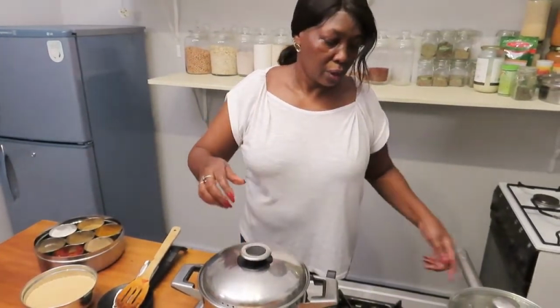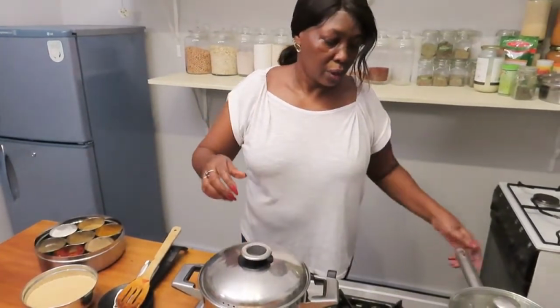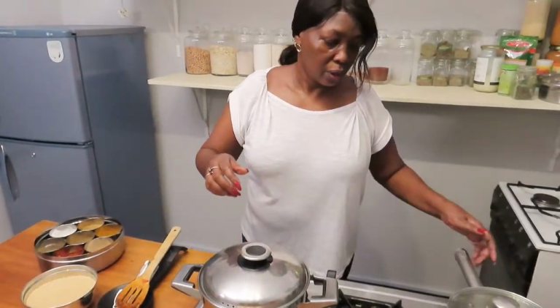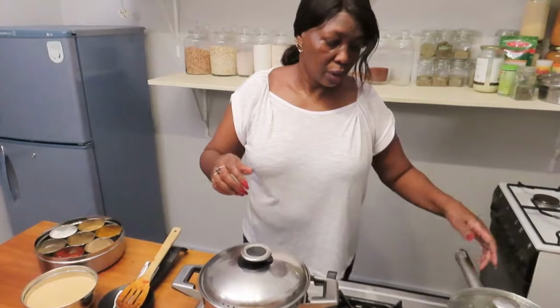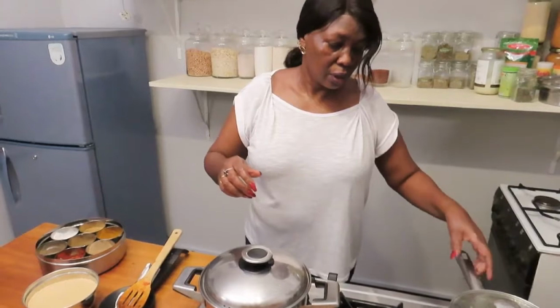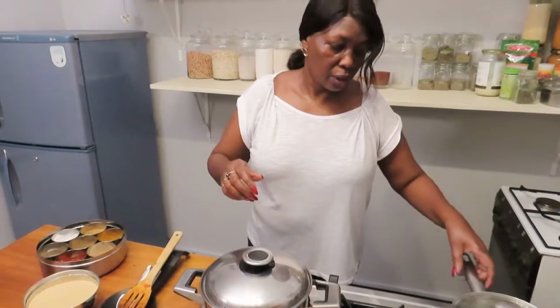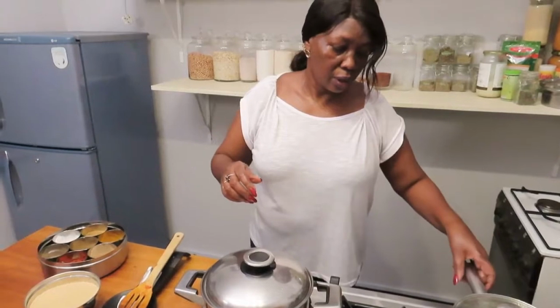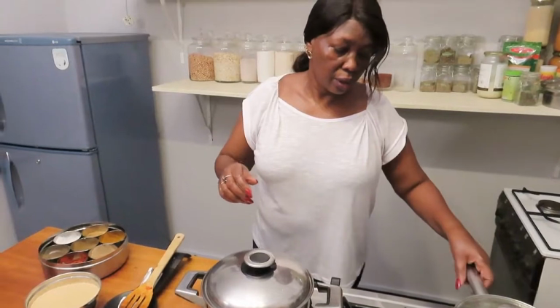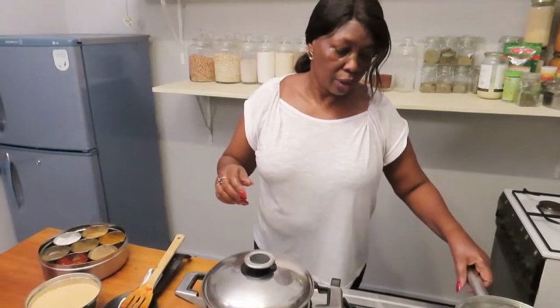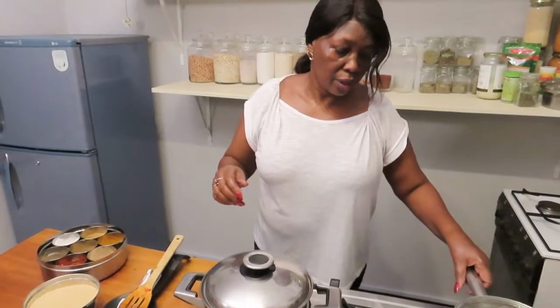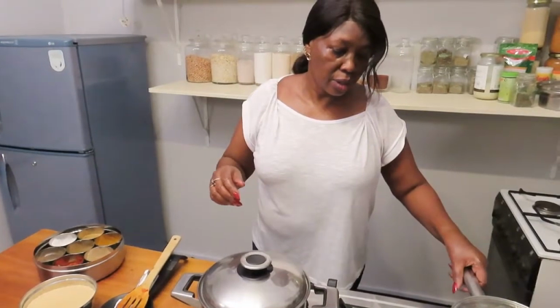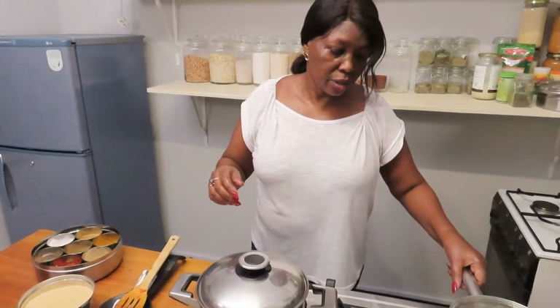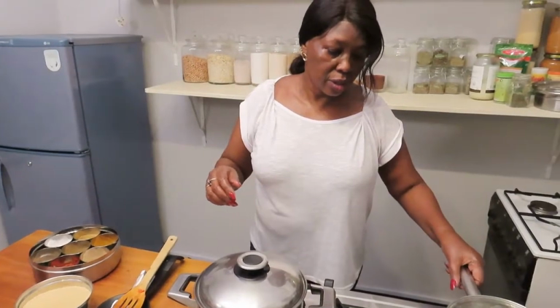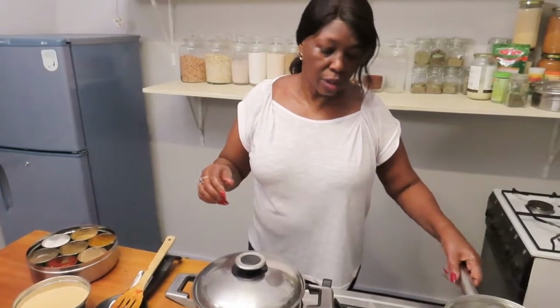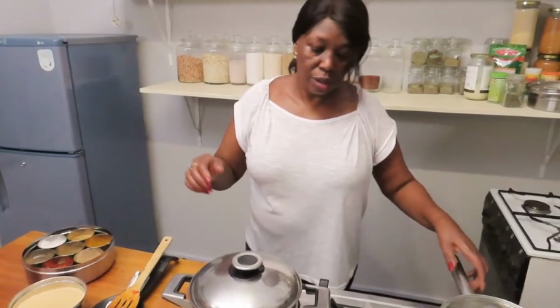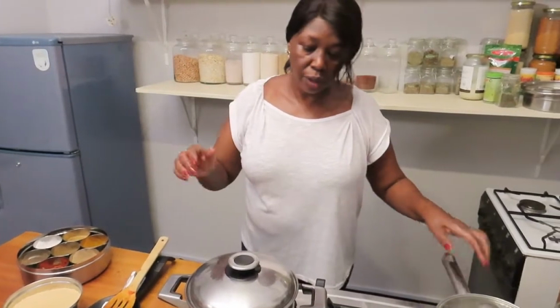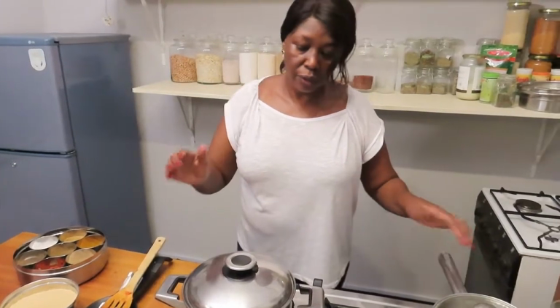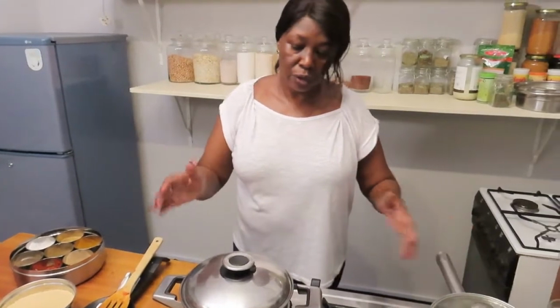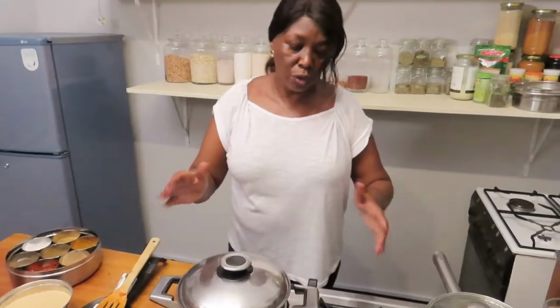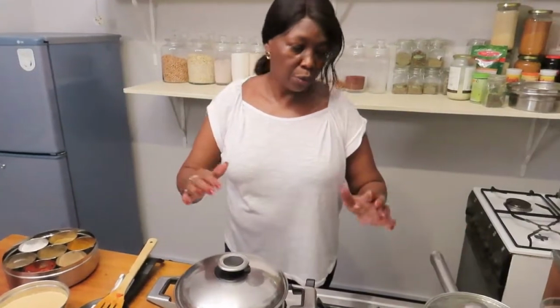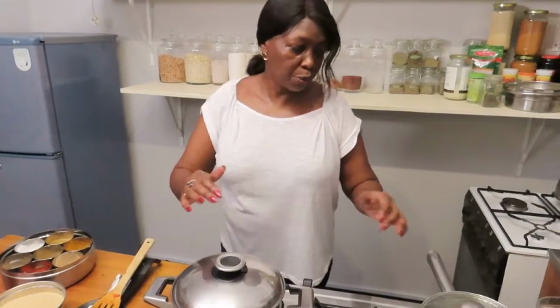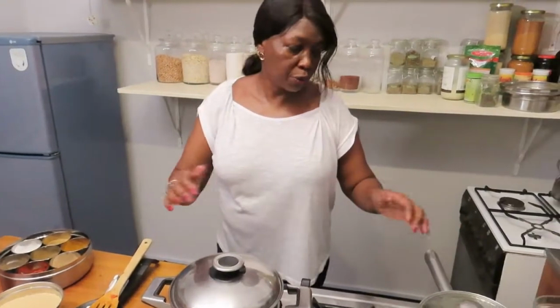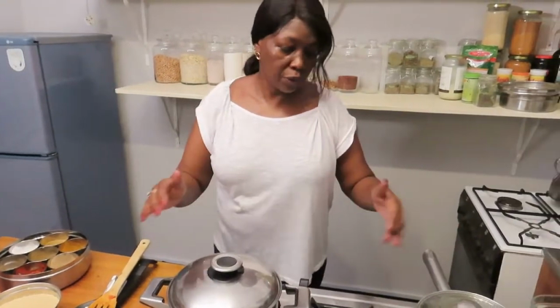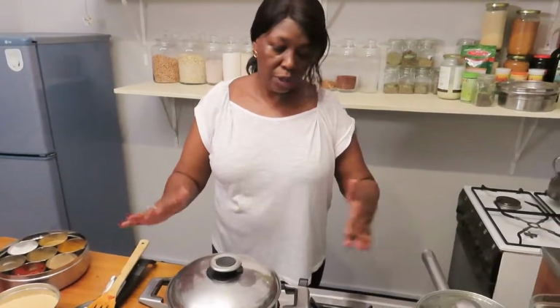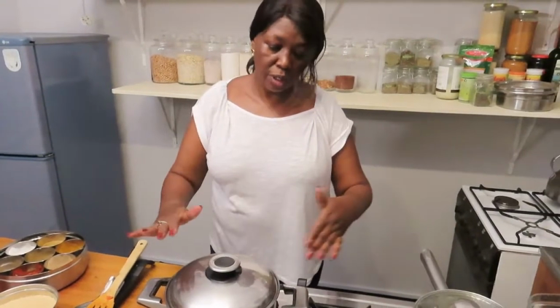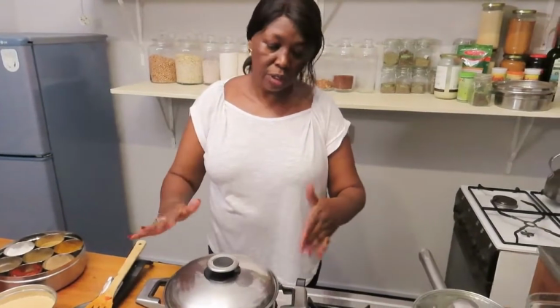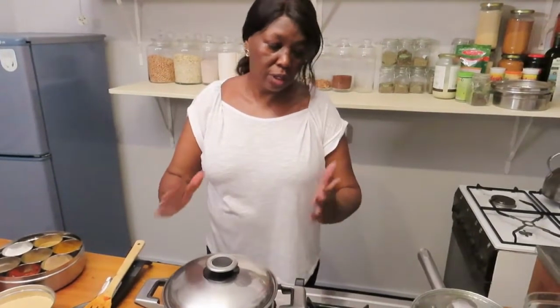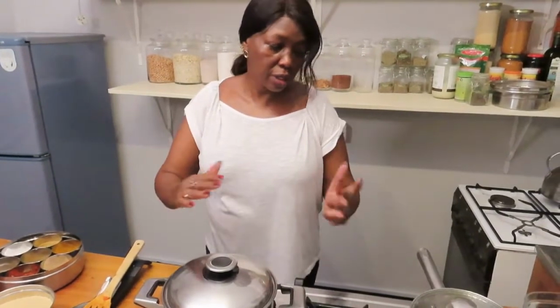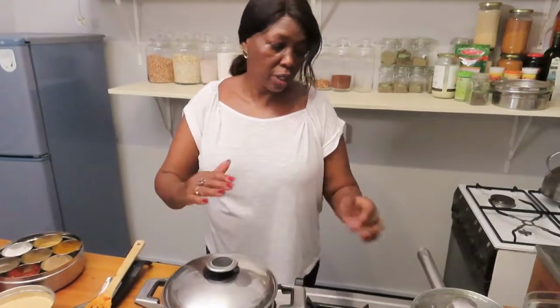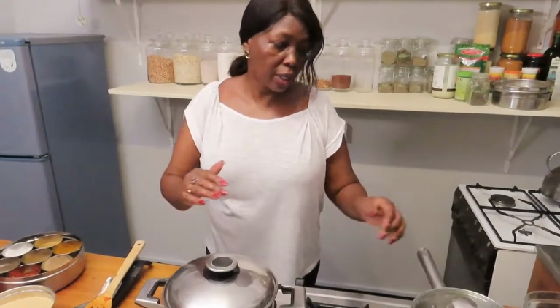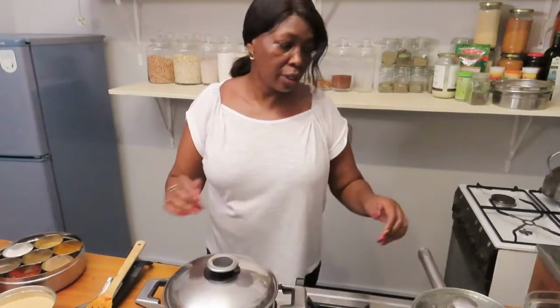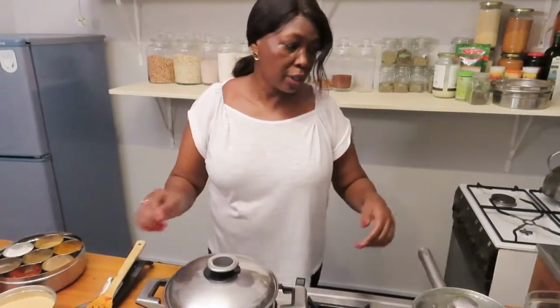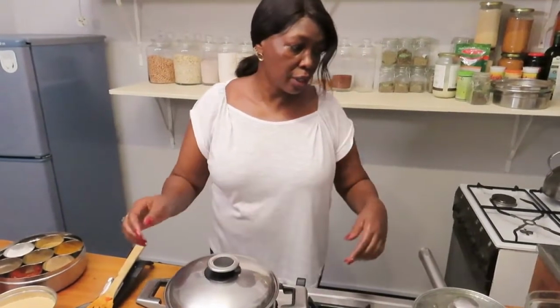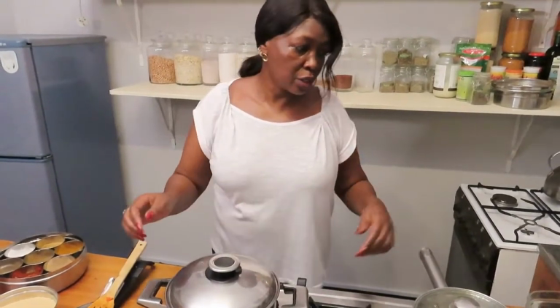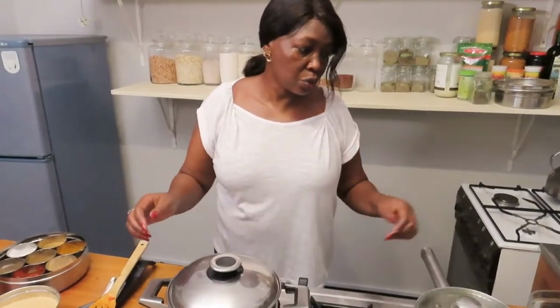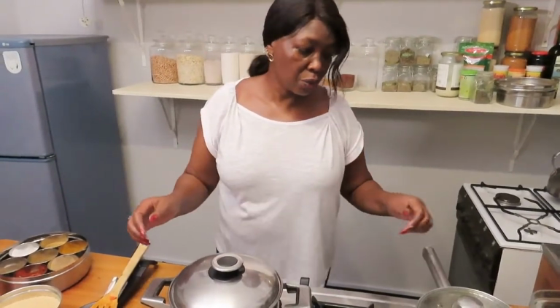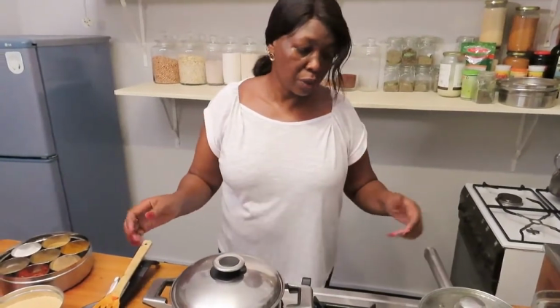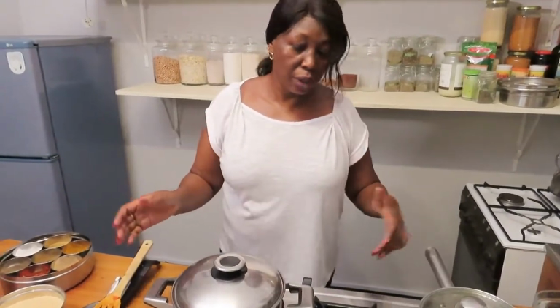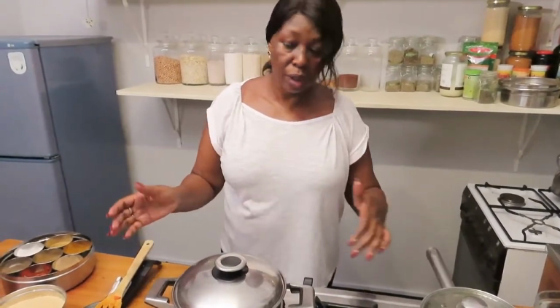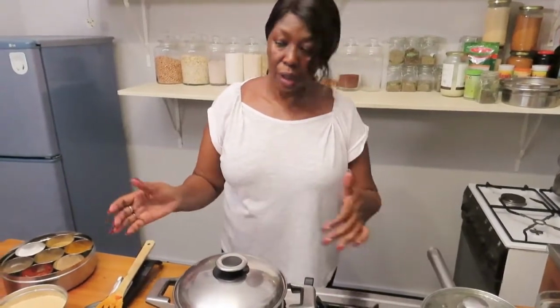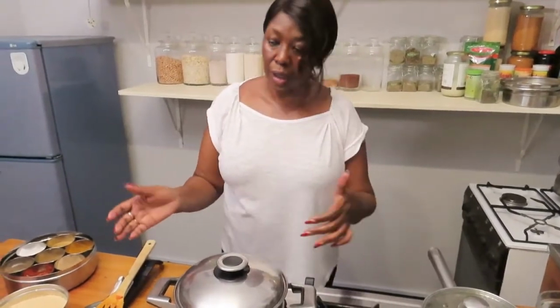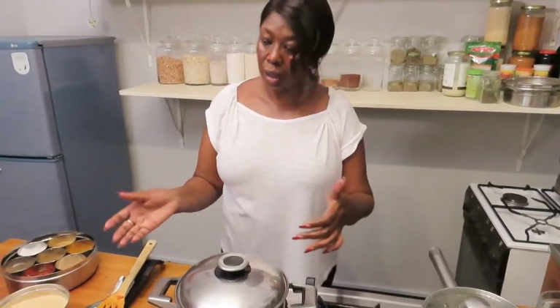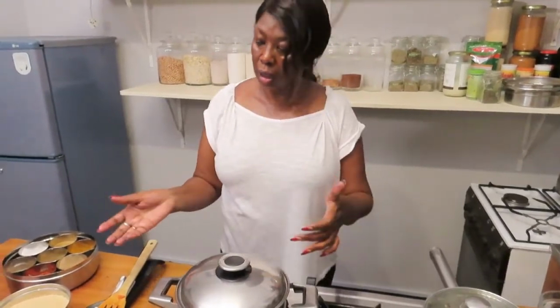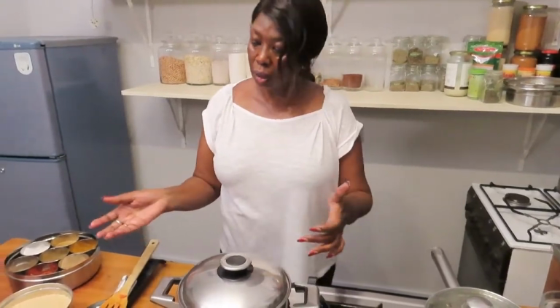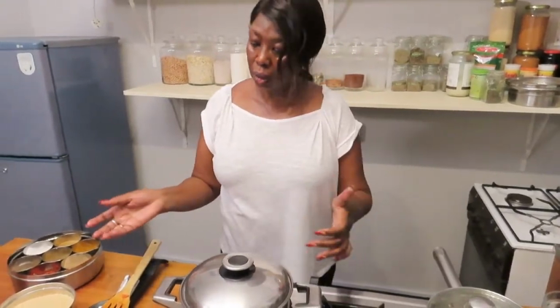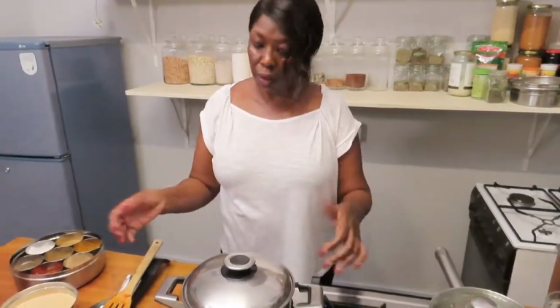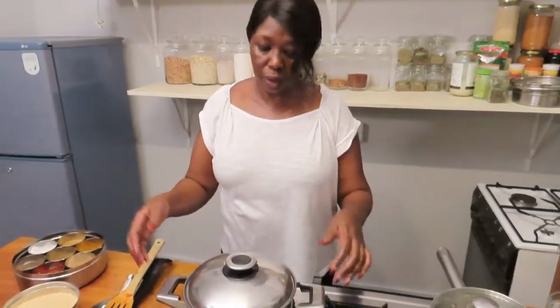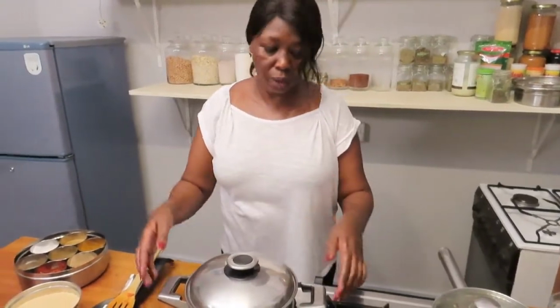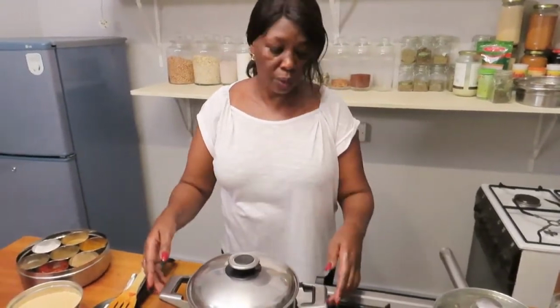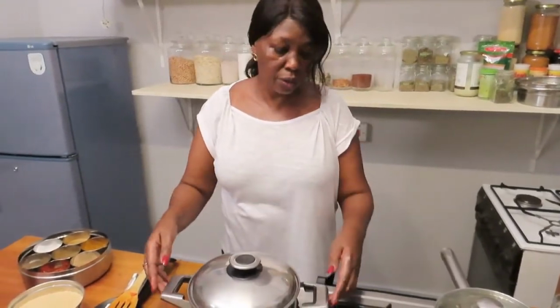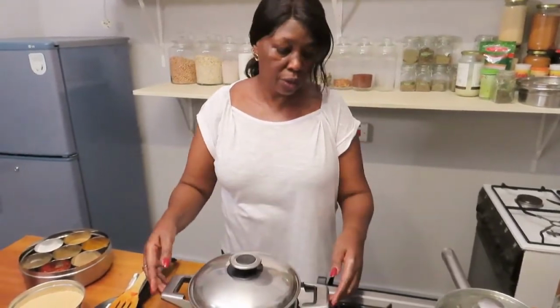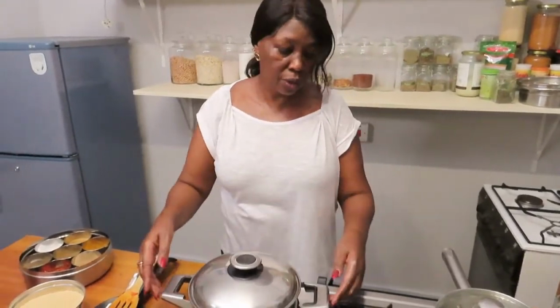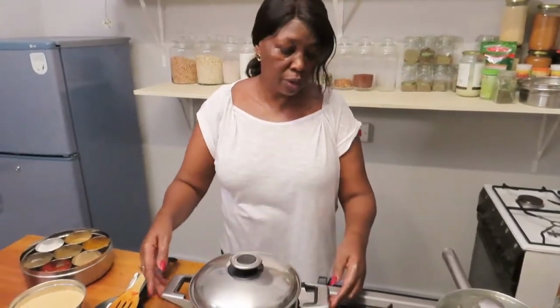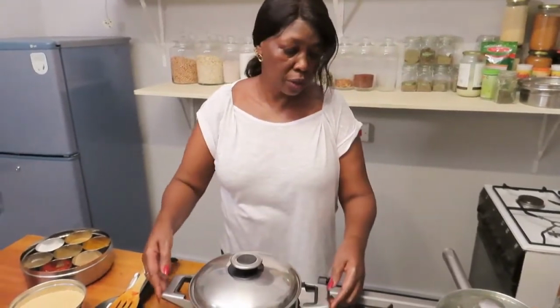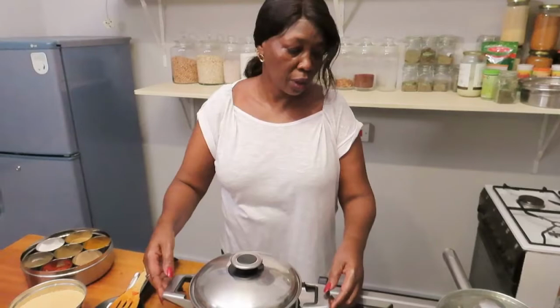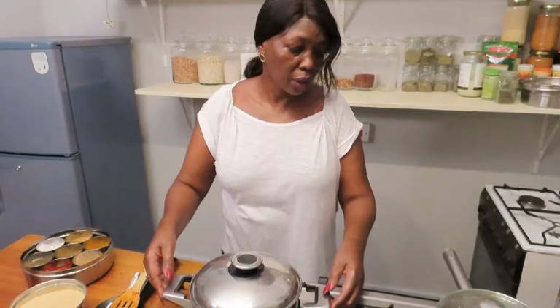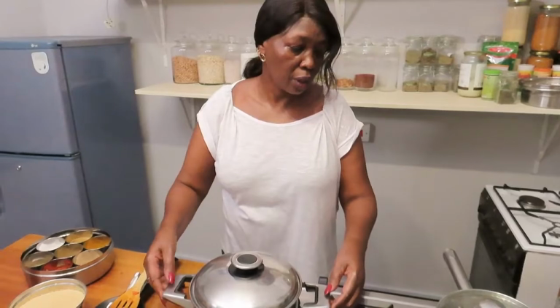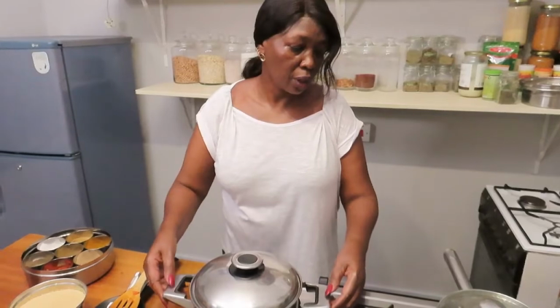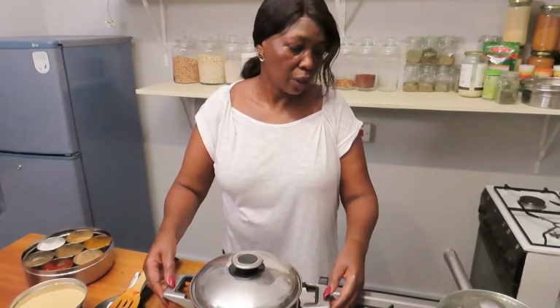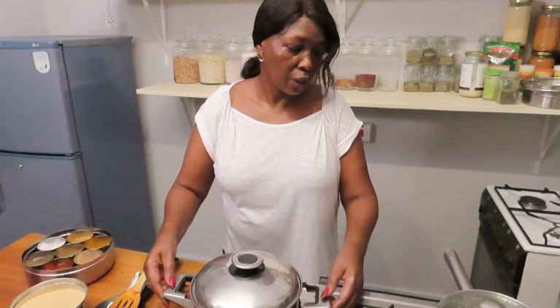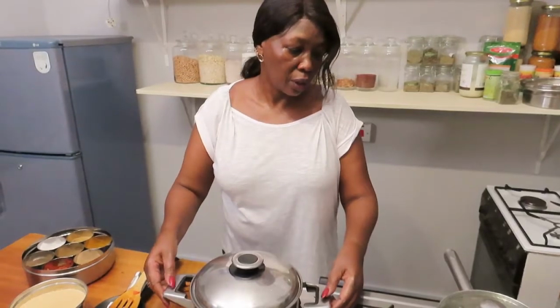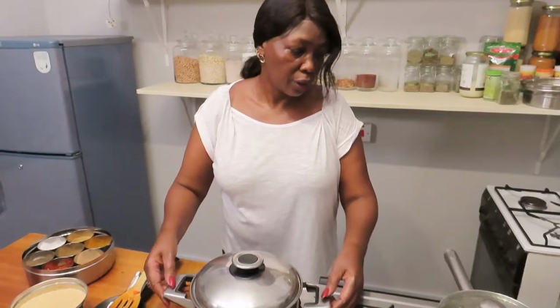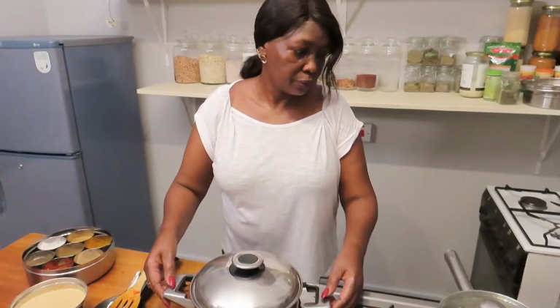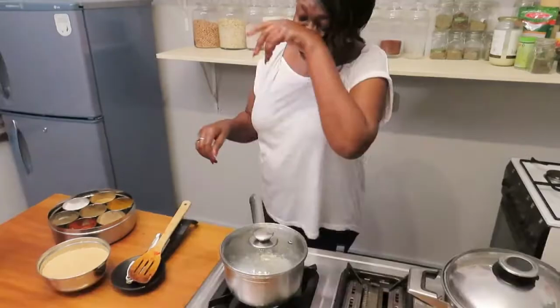Lower the heat, cover it, and put the curry aside as we cook the couscous.